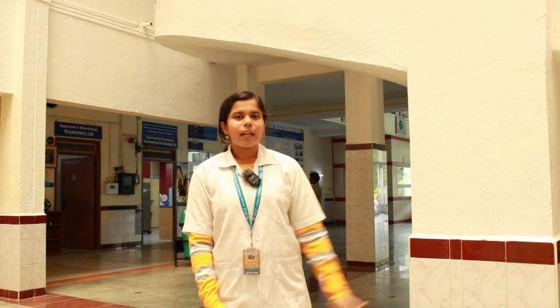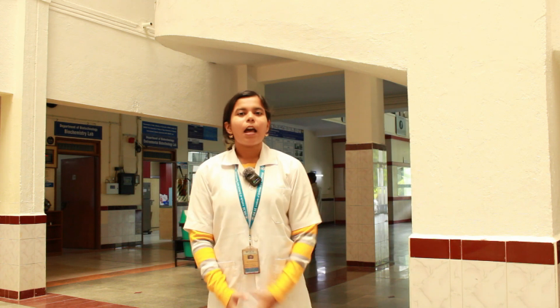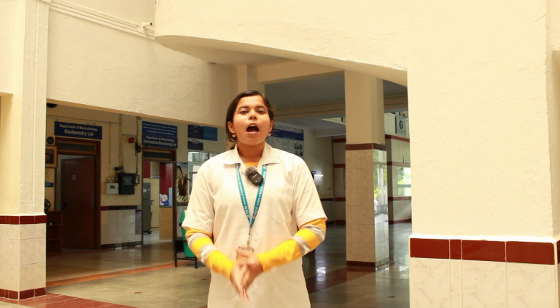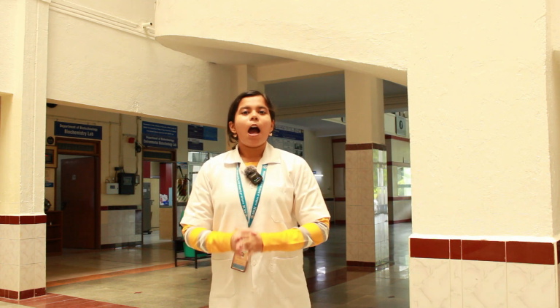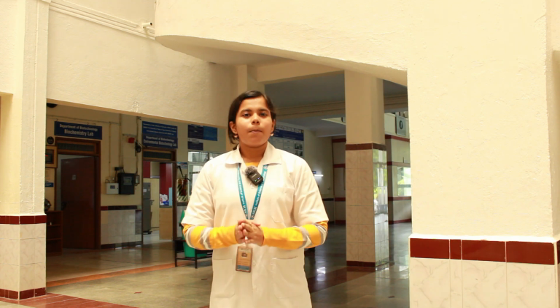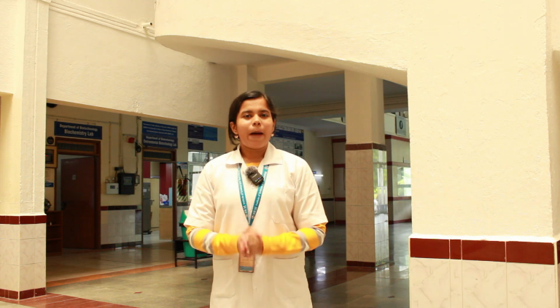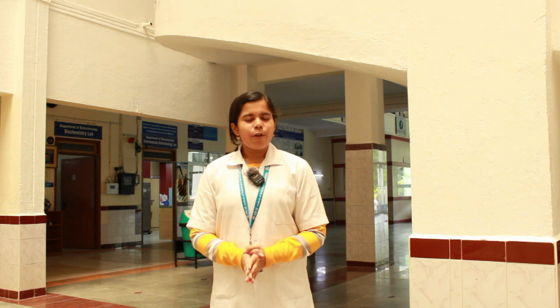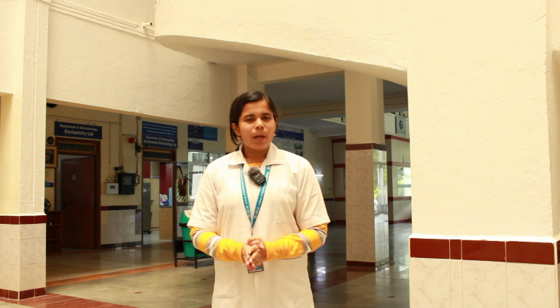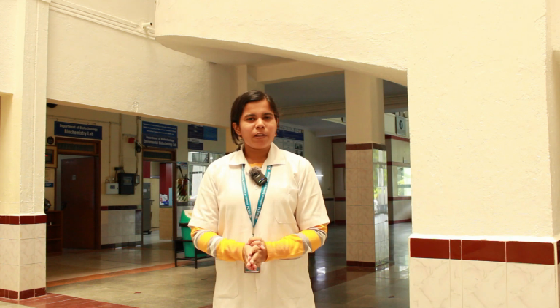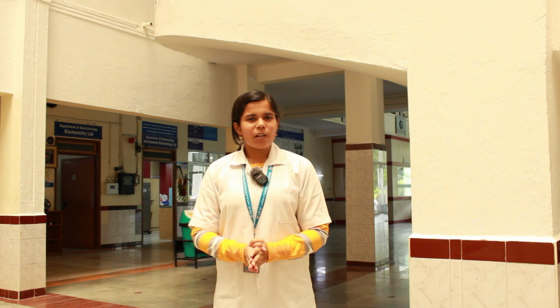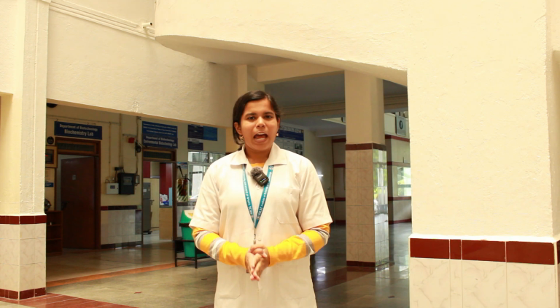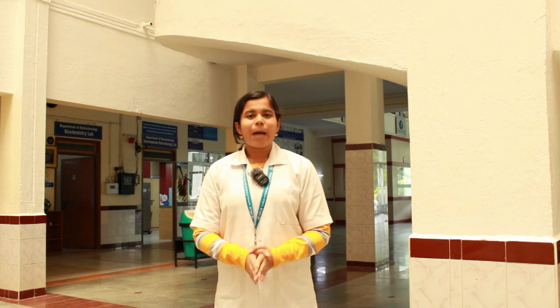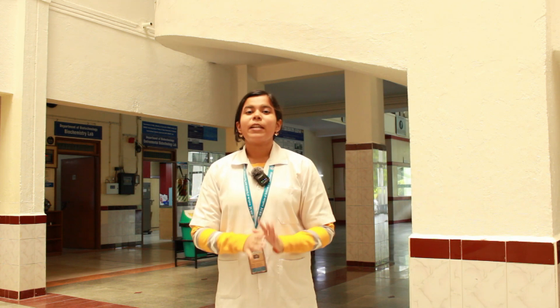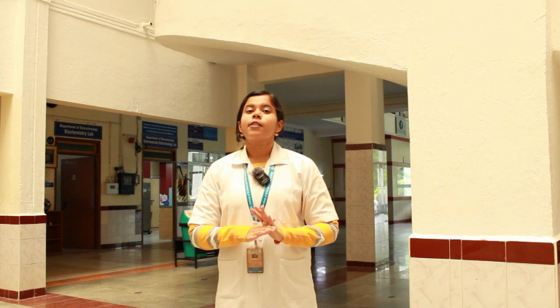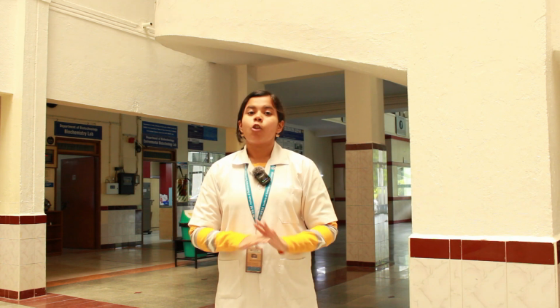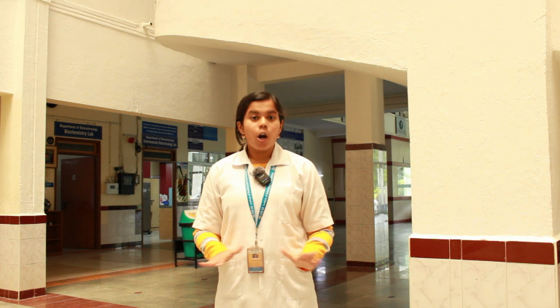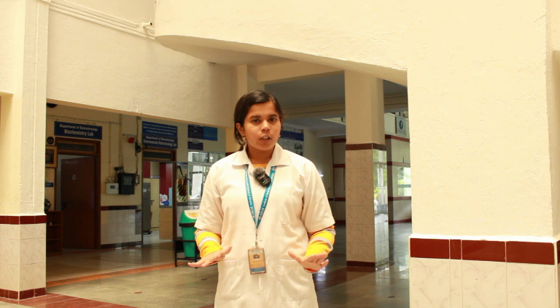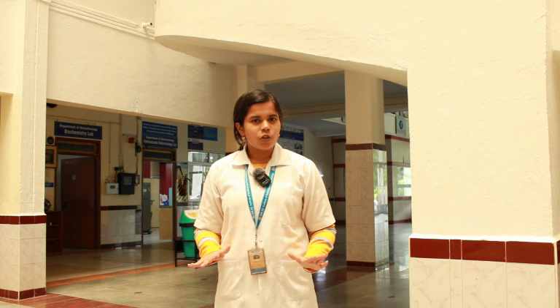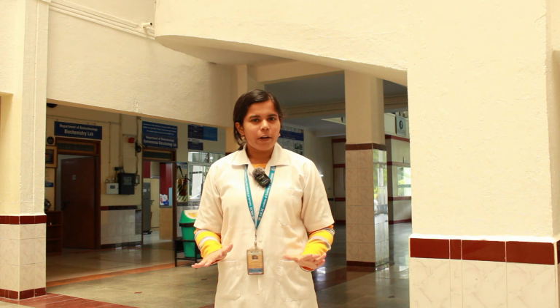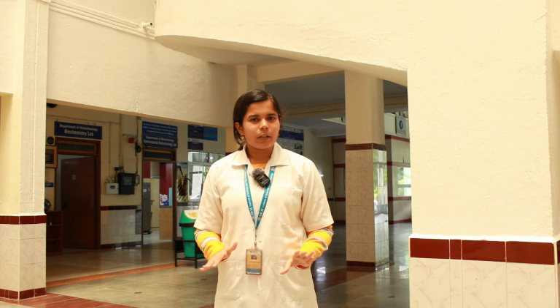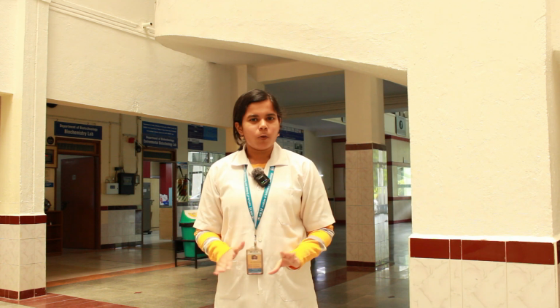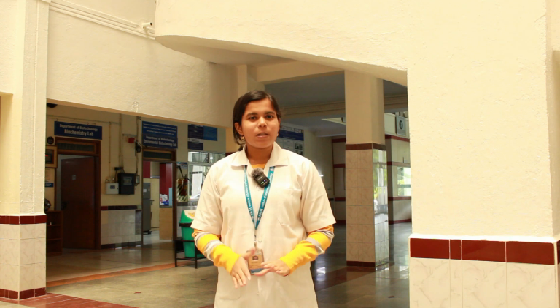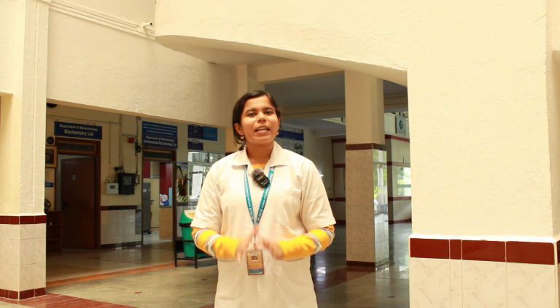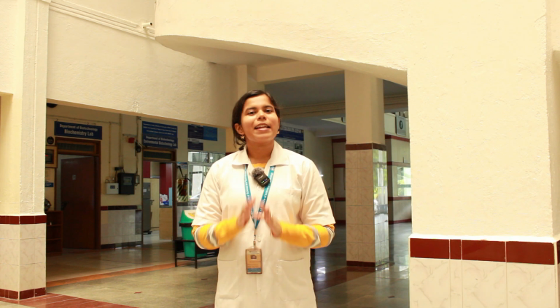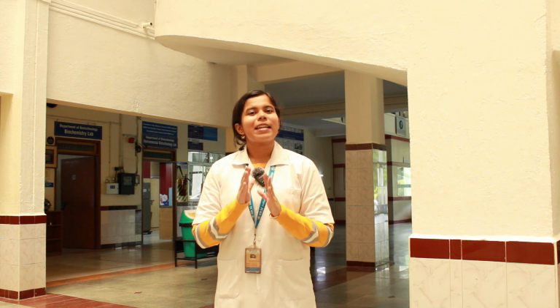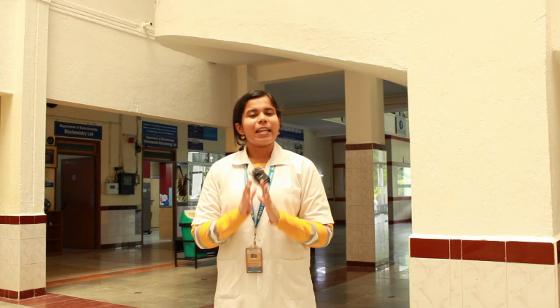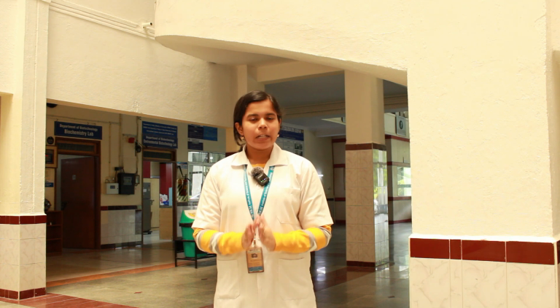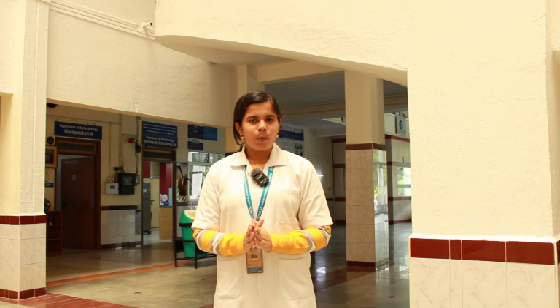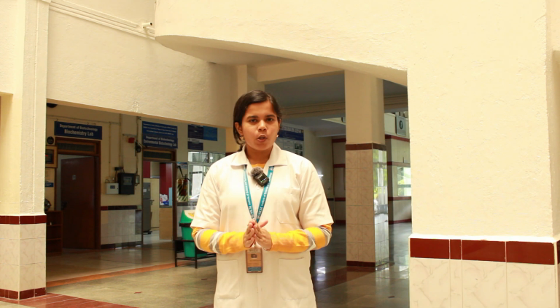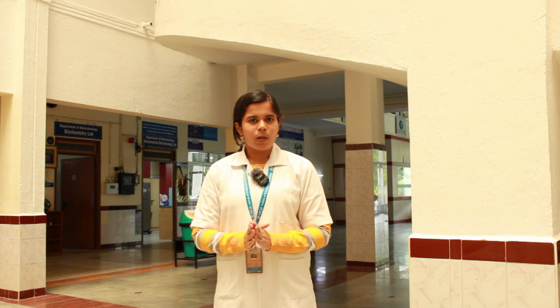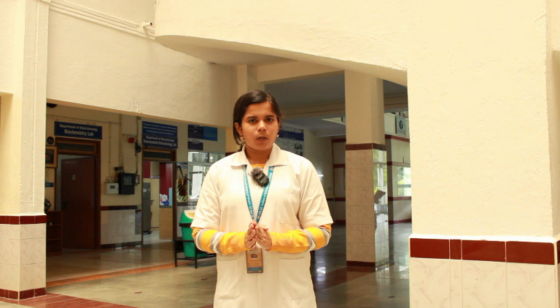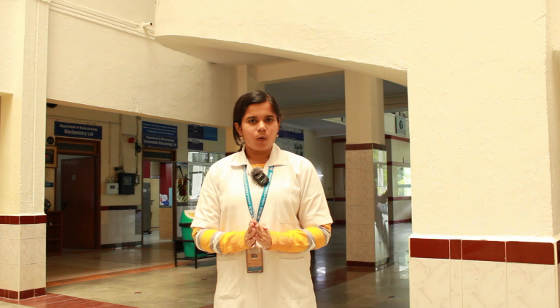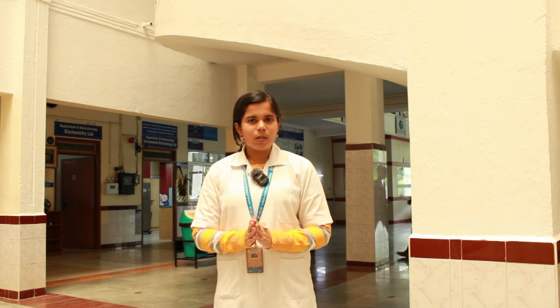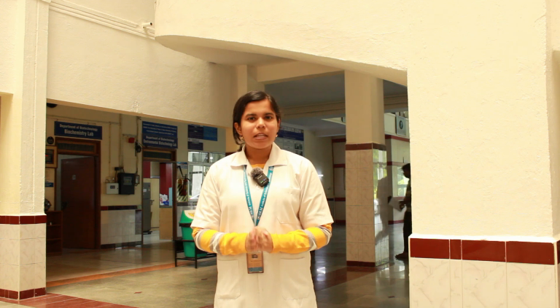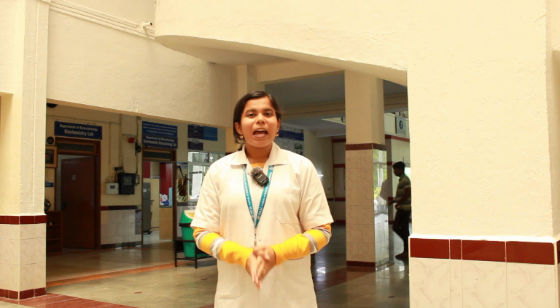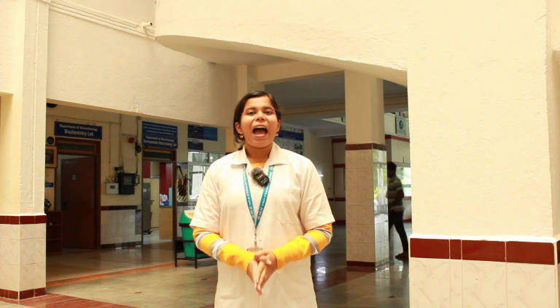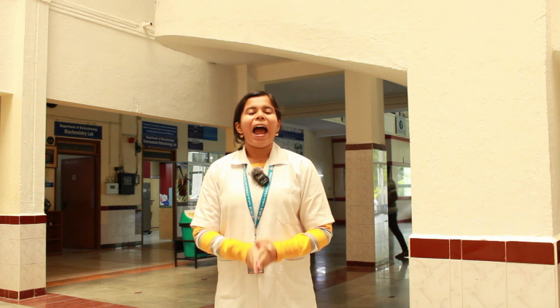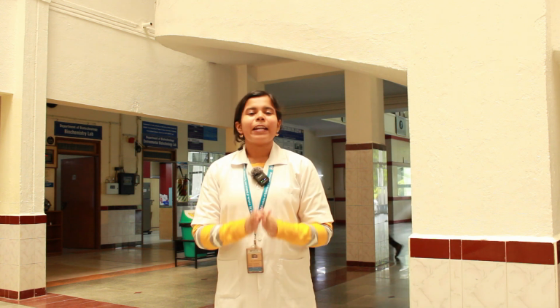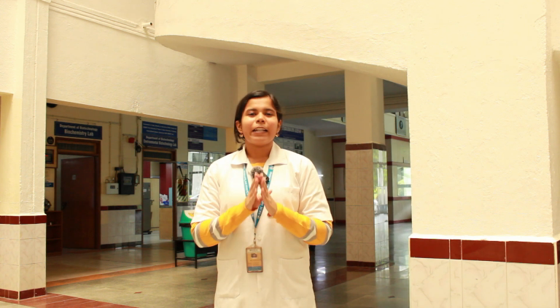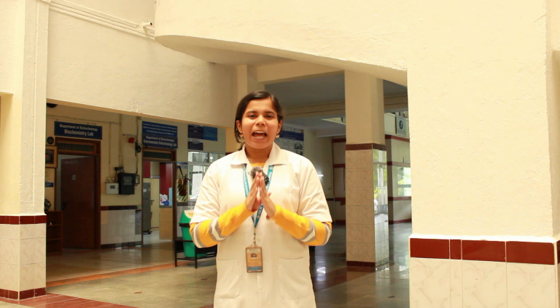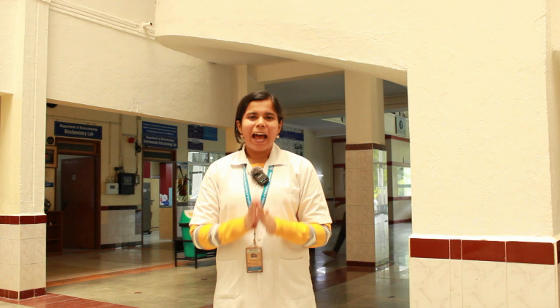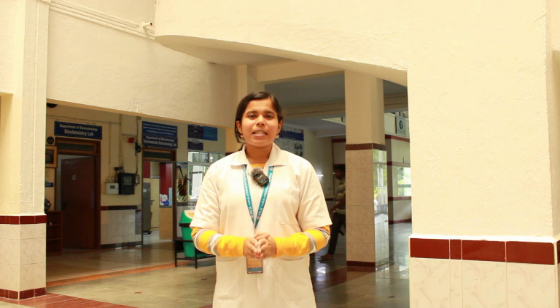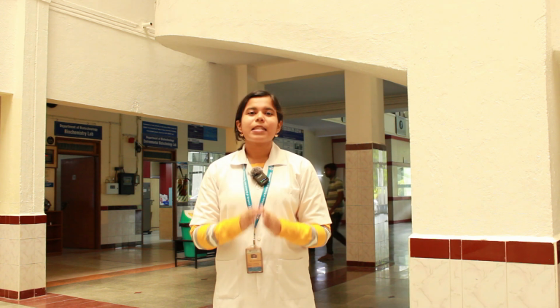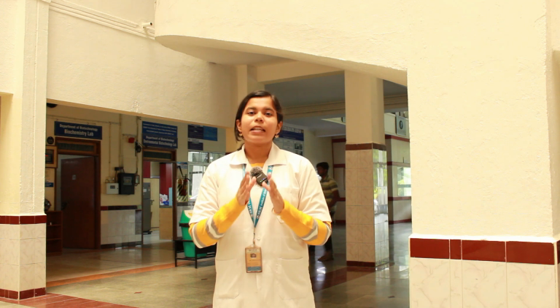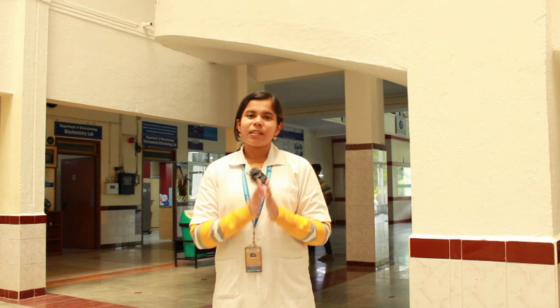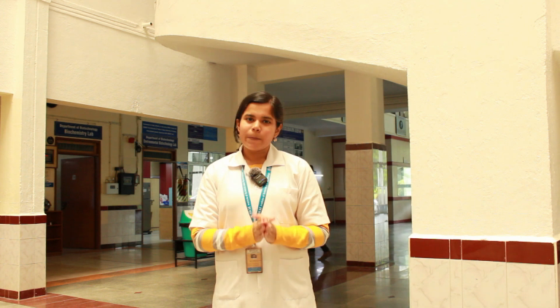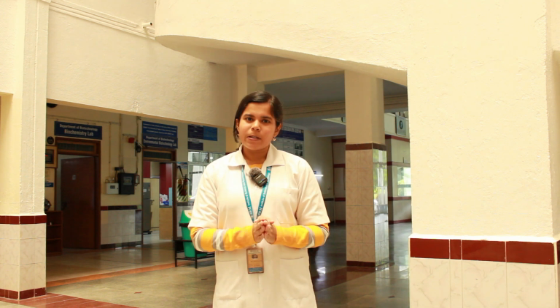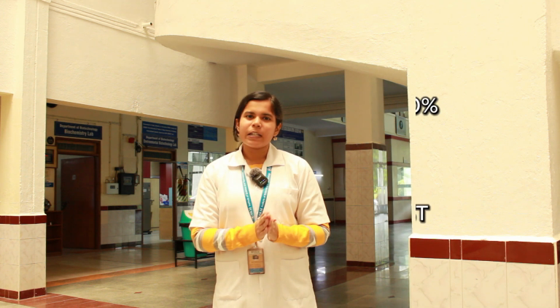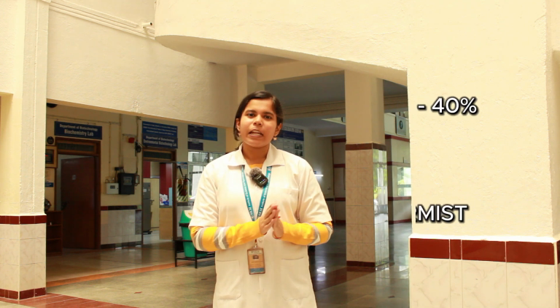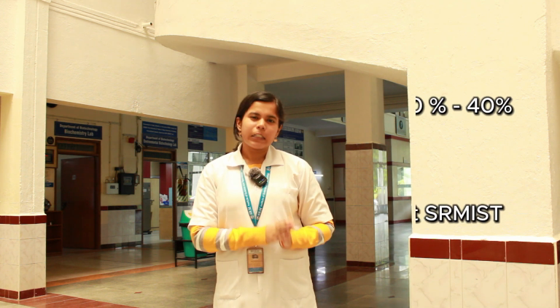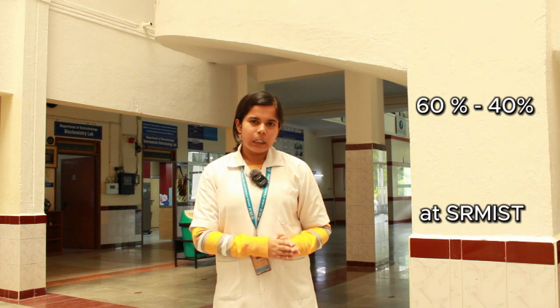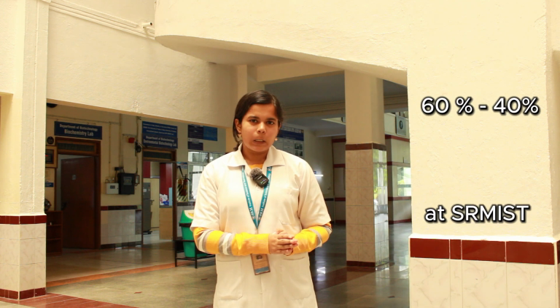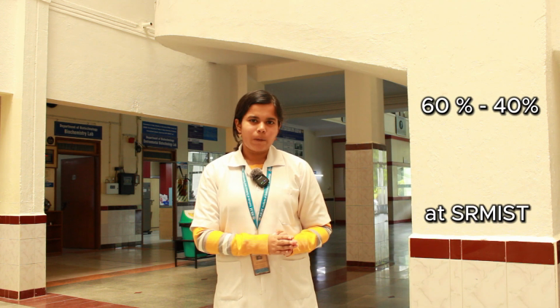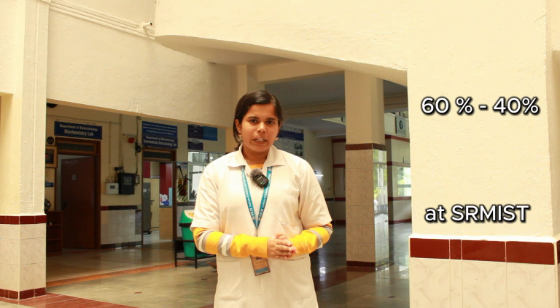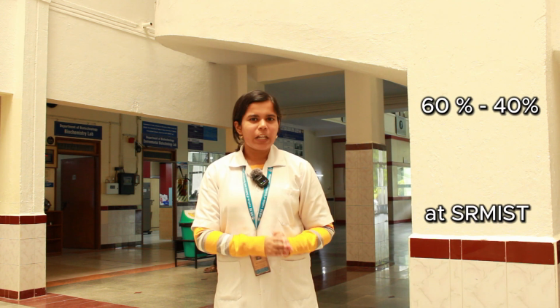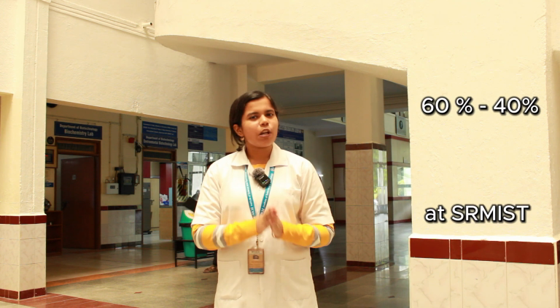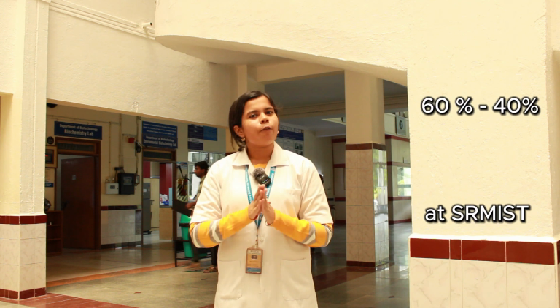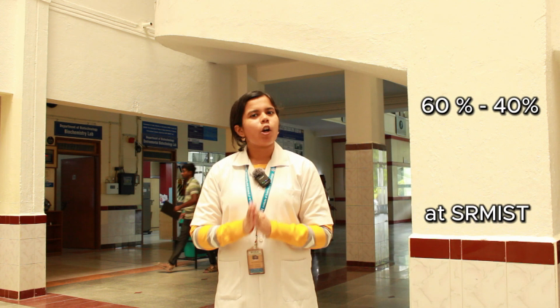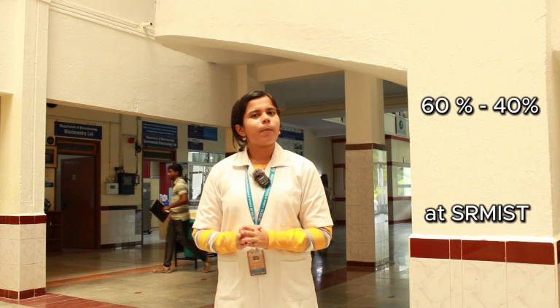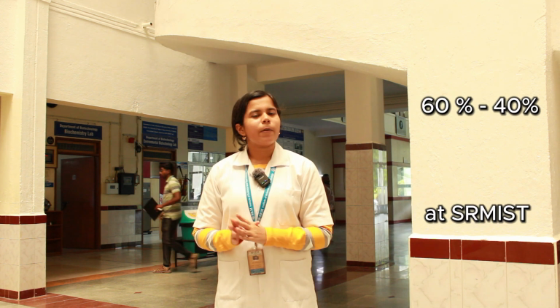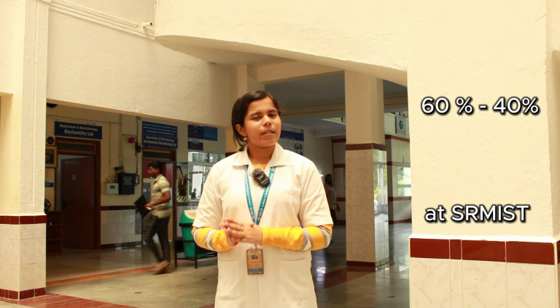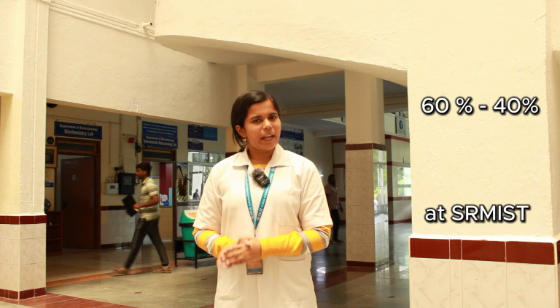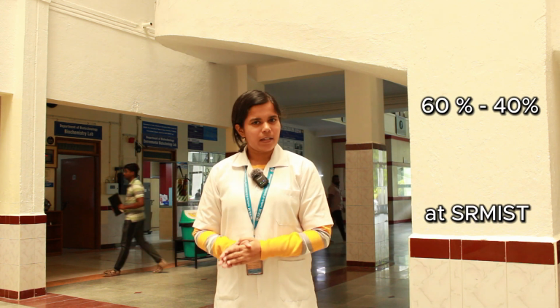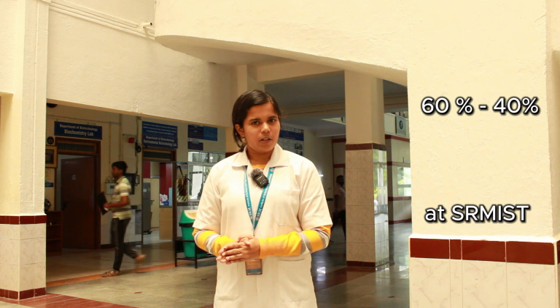Our biochemistry lab is not a joint course — it's an individual course. It has 60% internal weightage and 40% external.